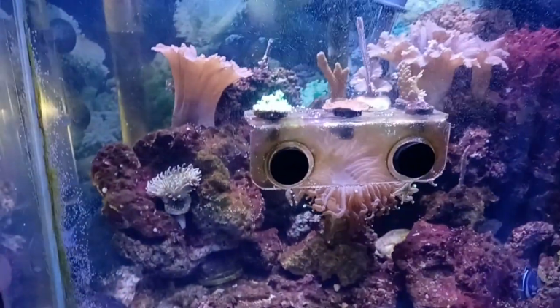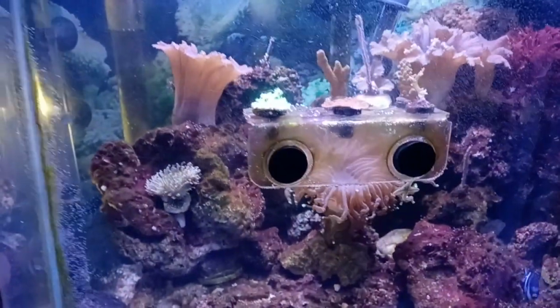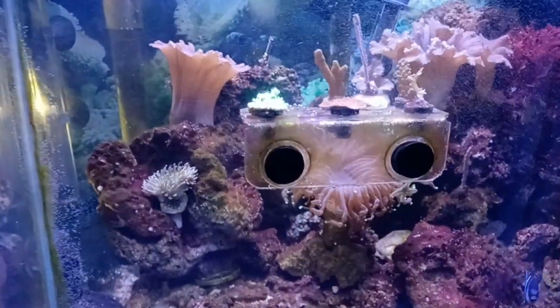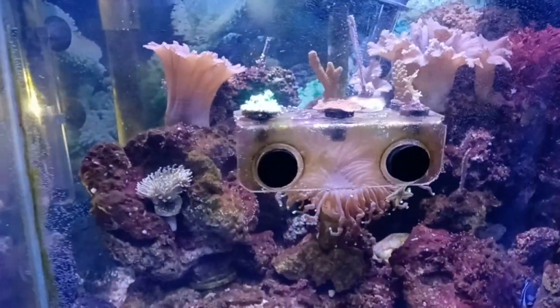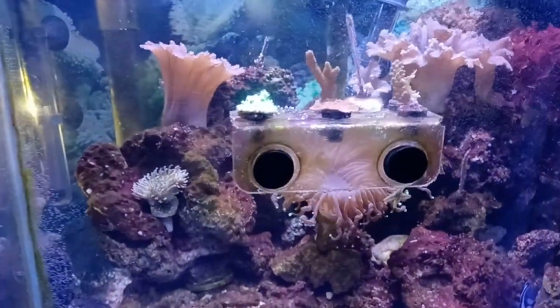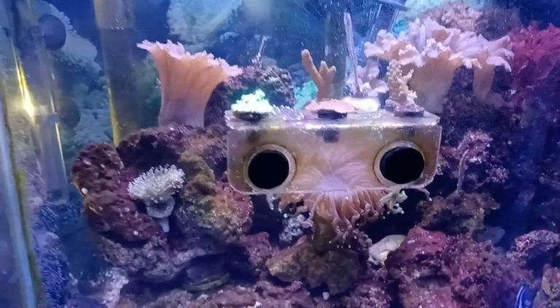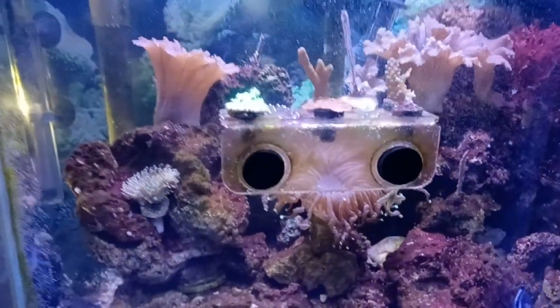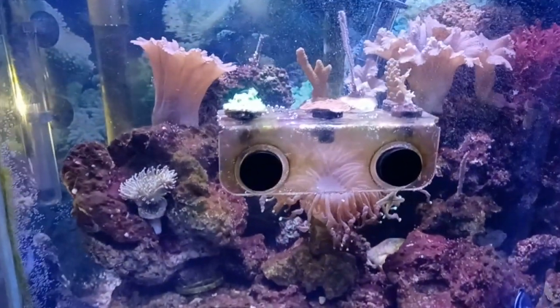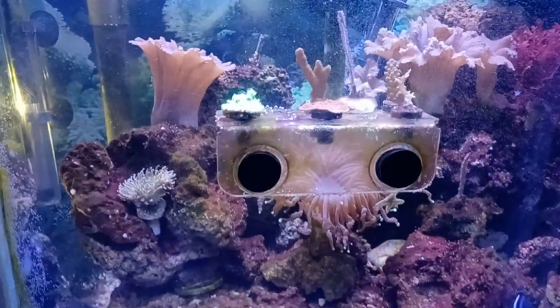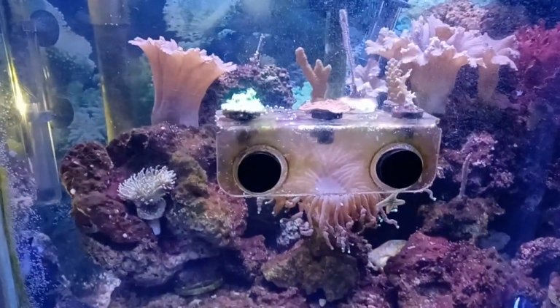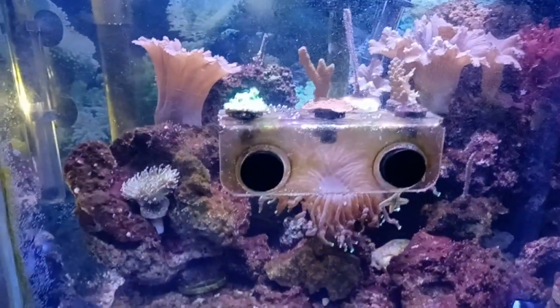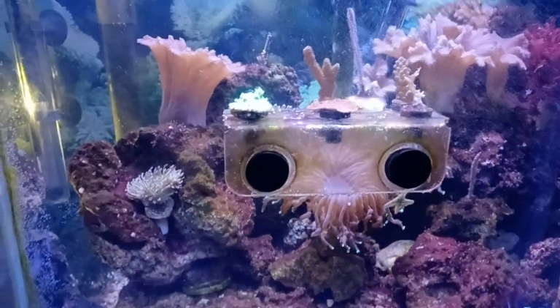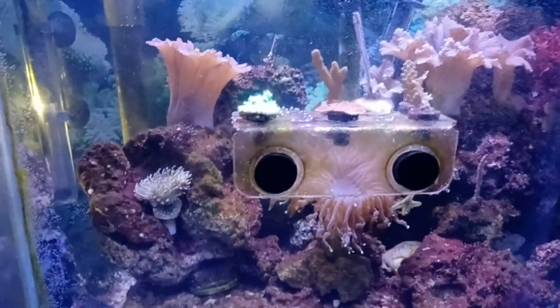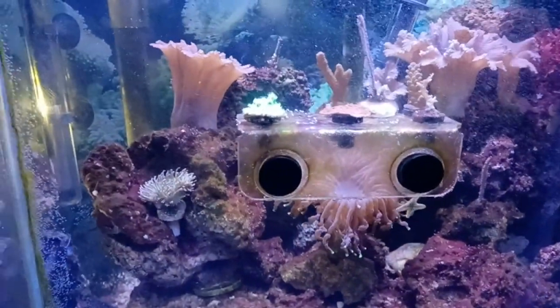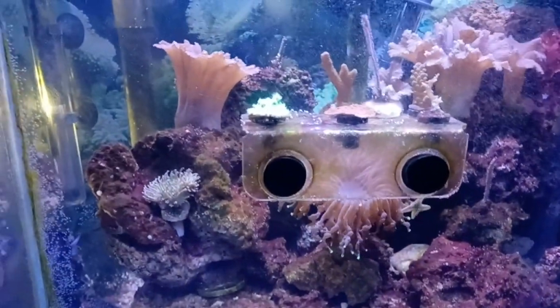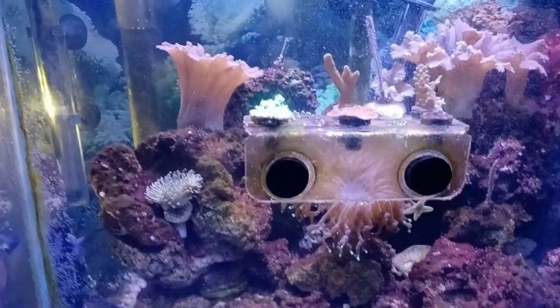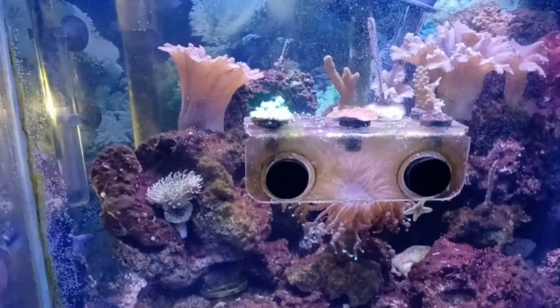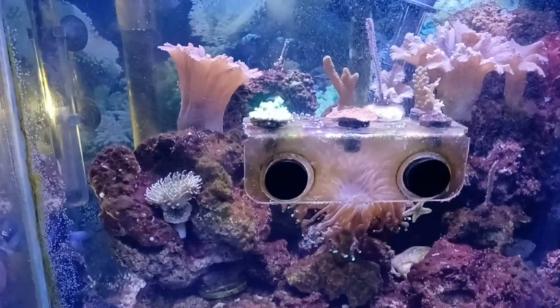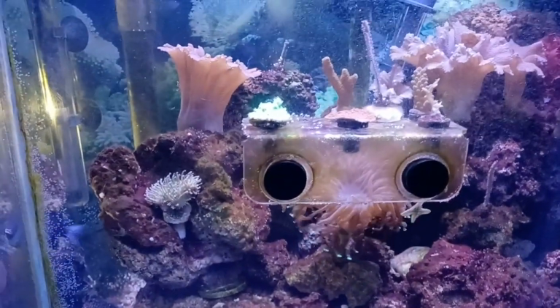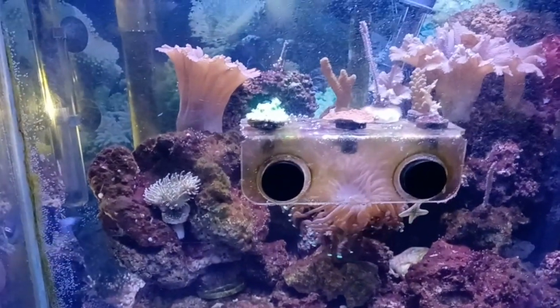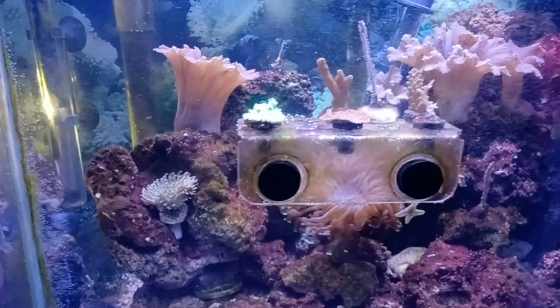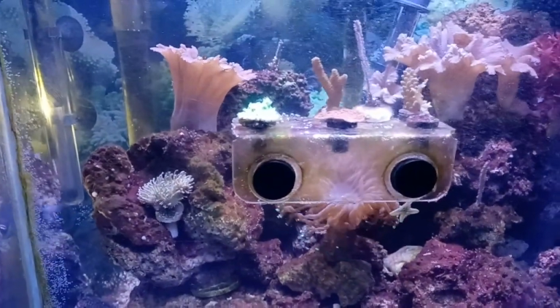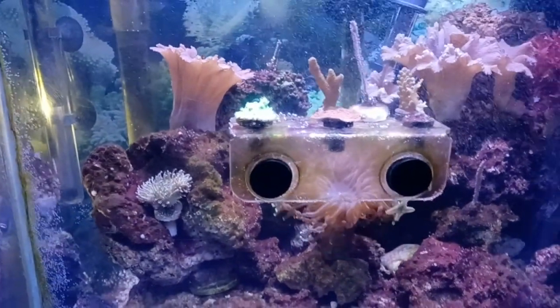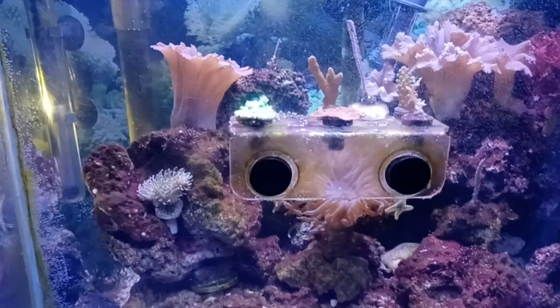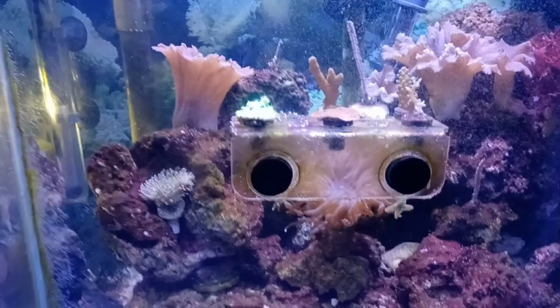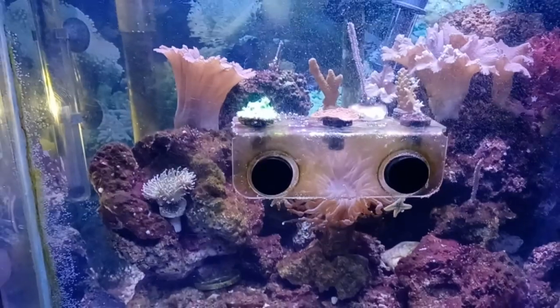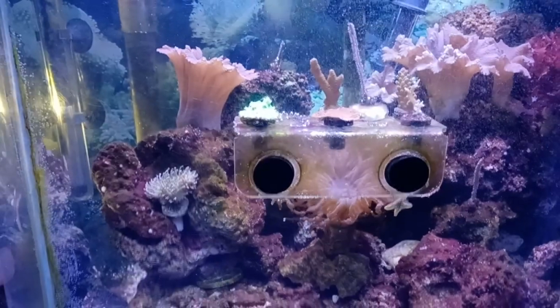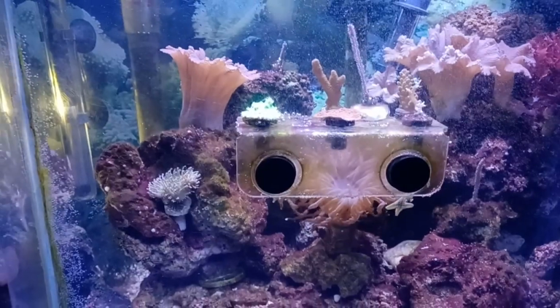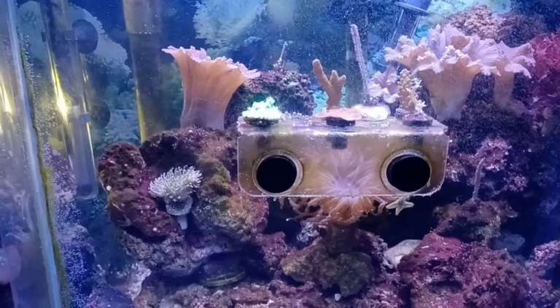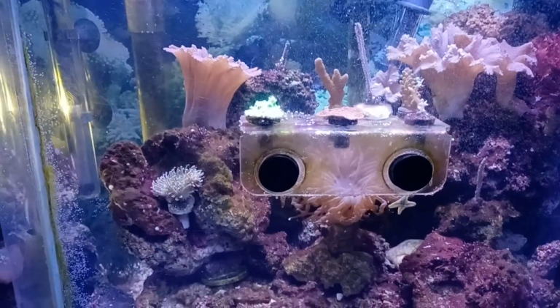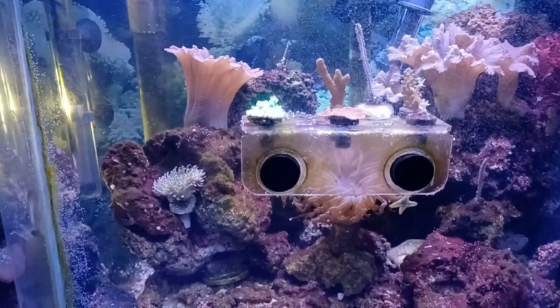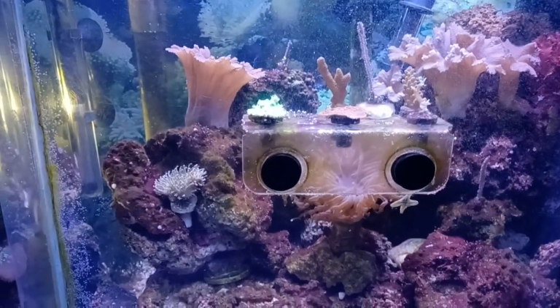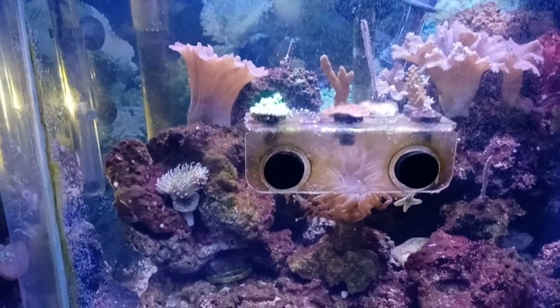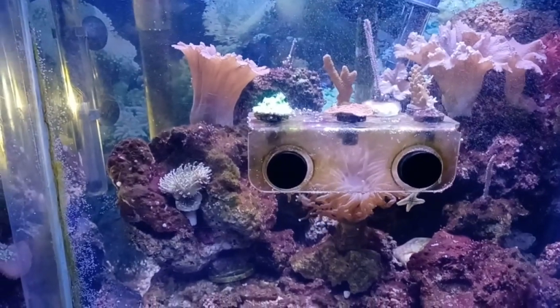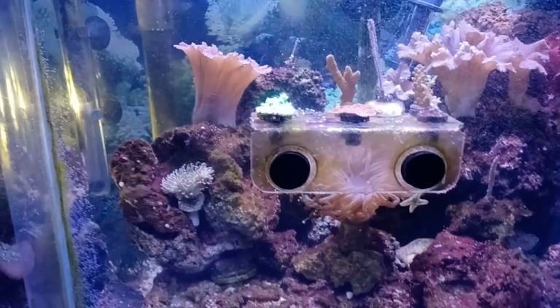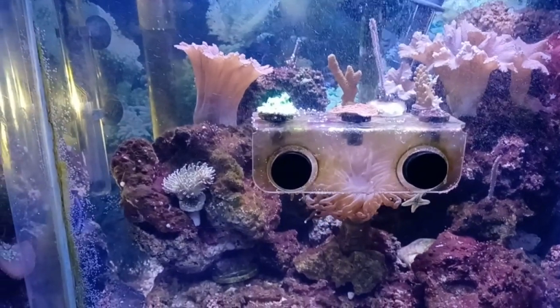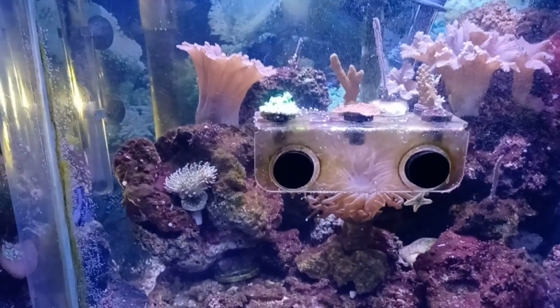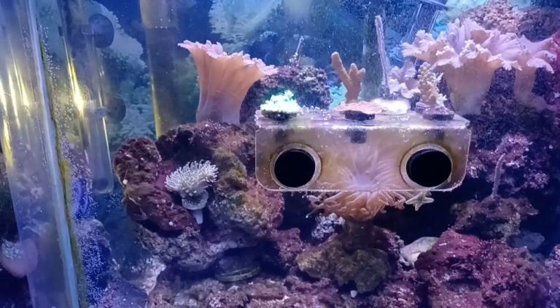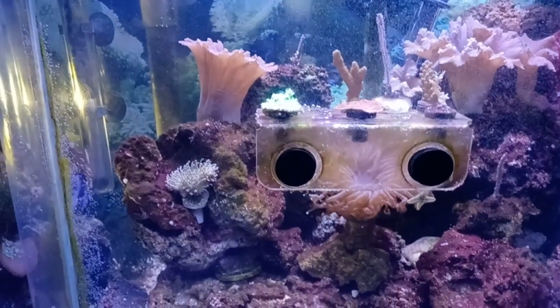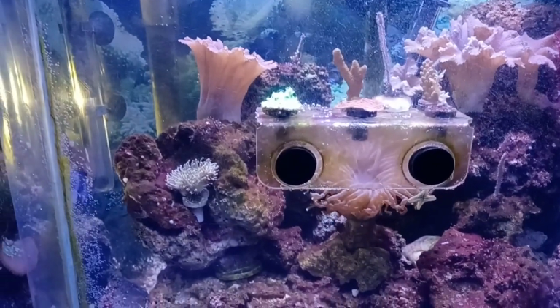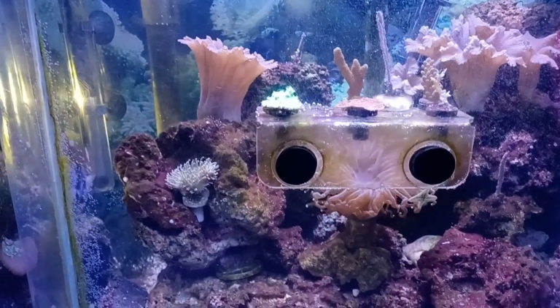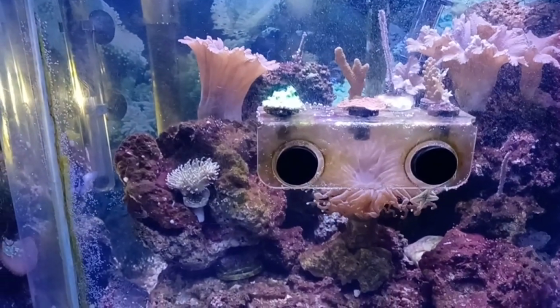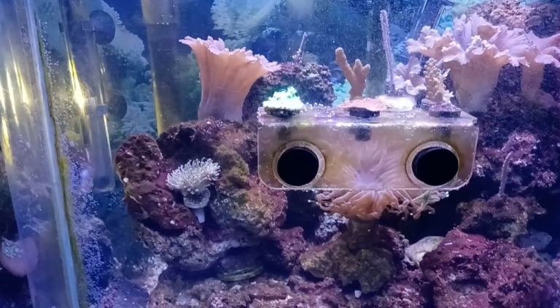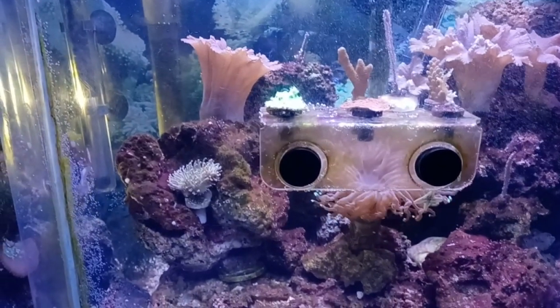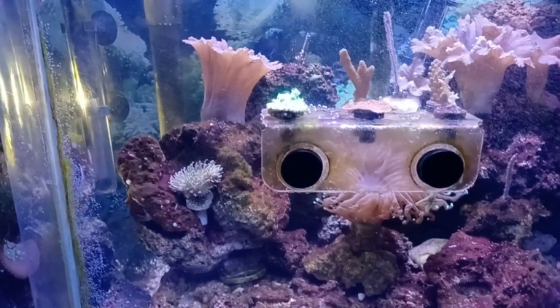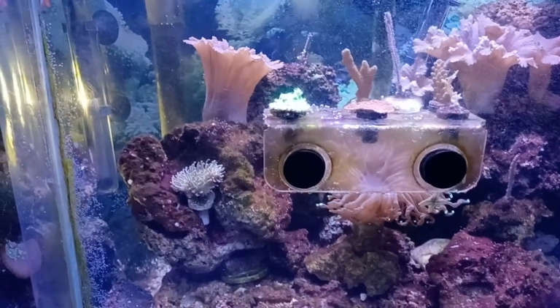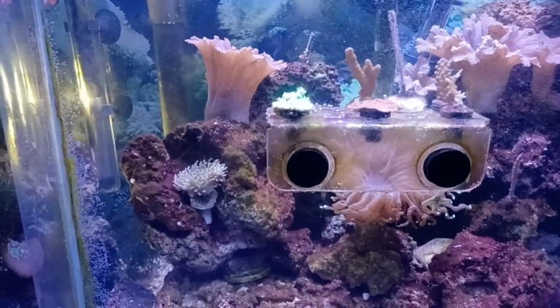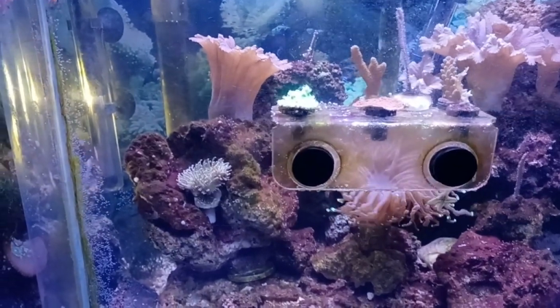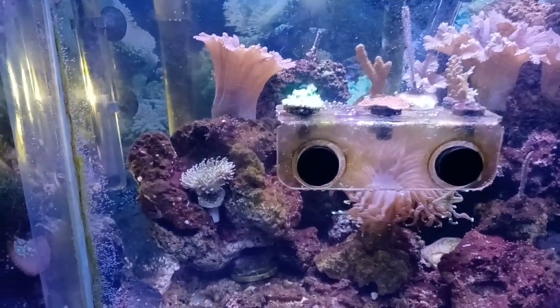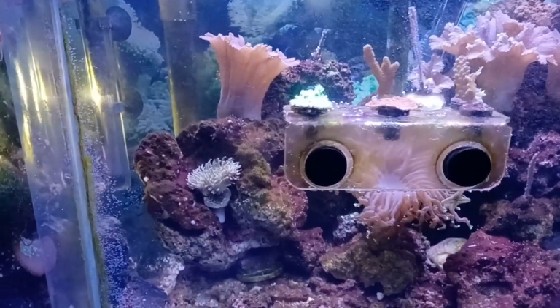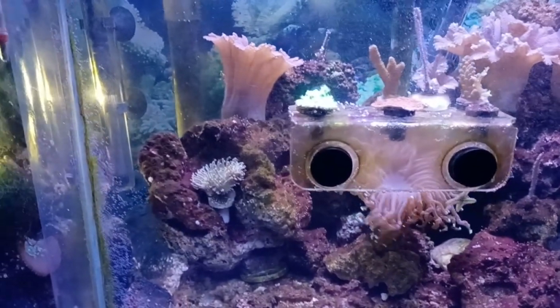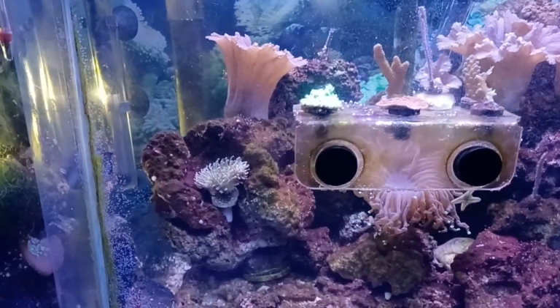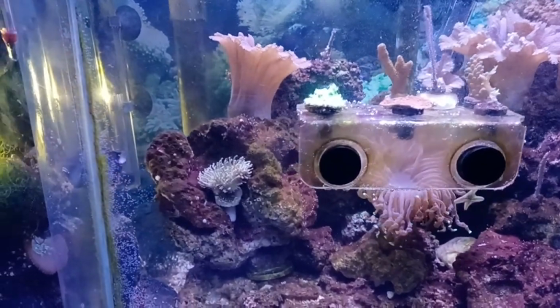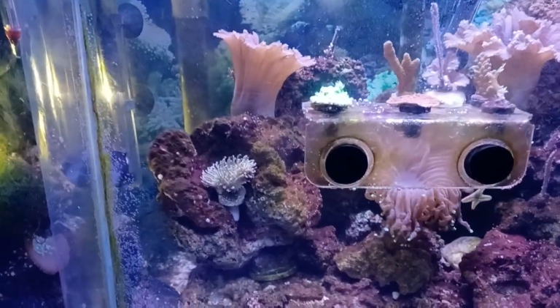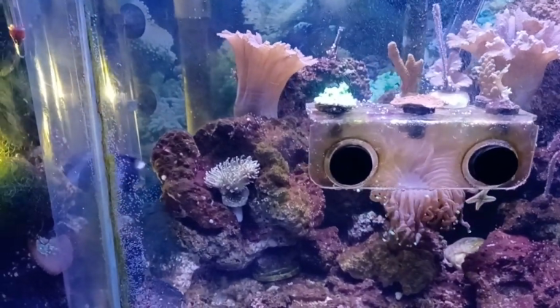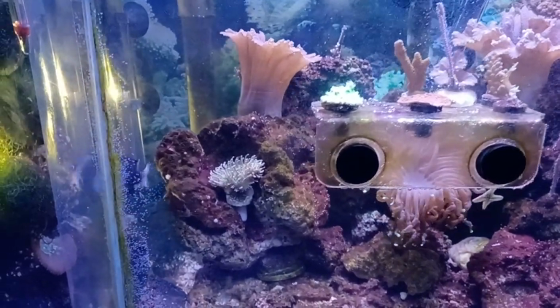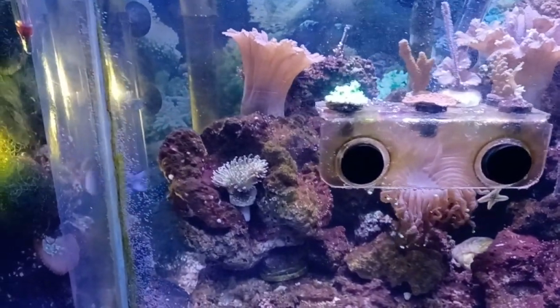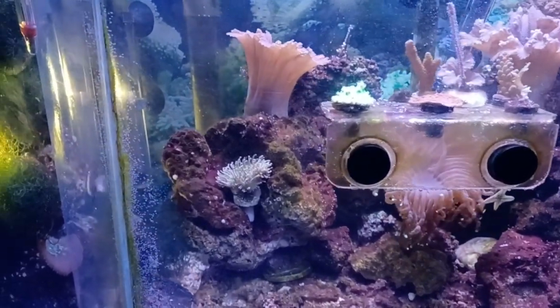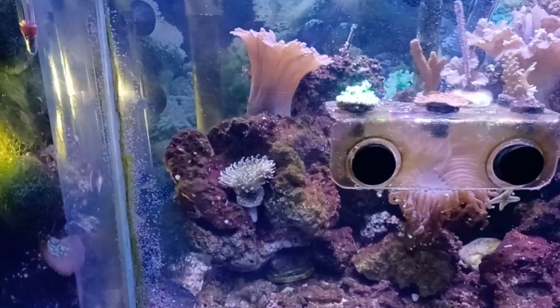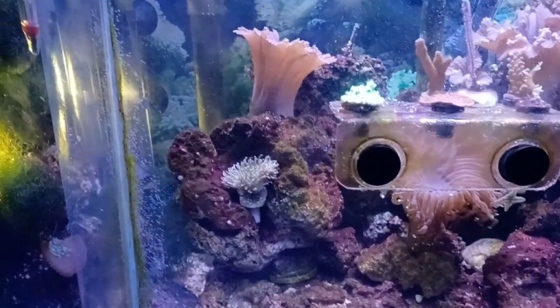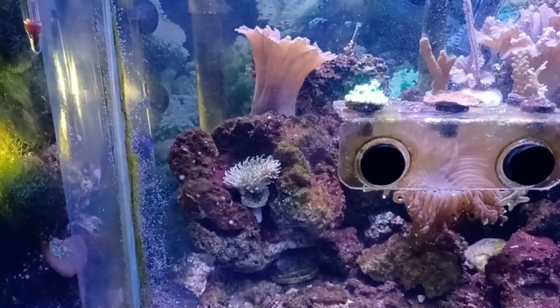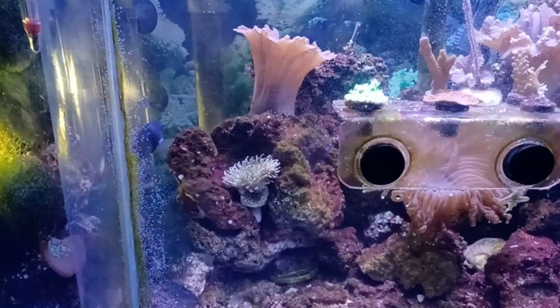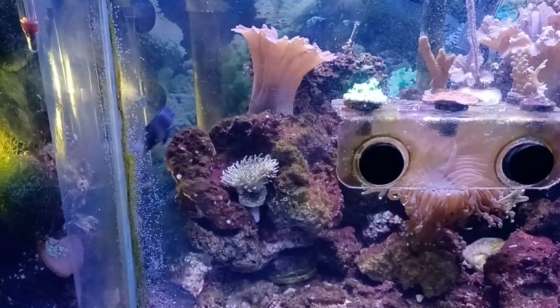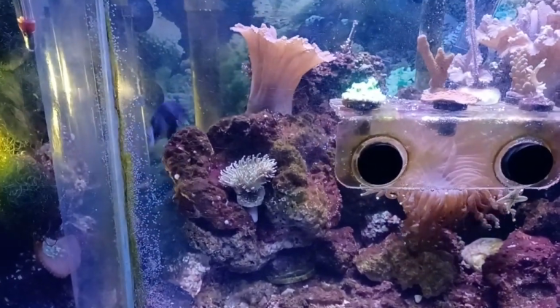Their natural habitat is the Indo-Pacific Red Sea, often around Acropora heads.